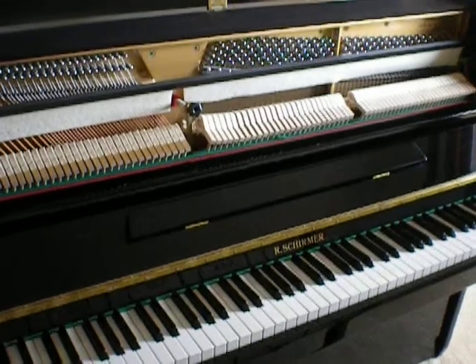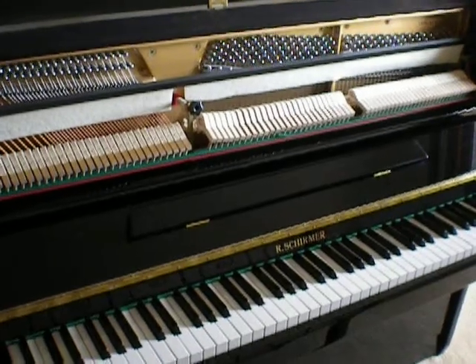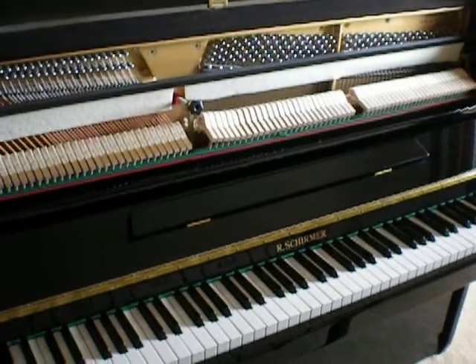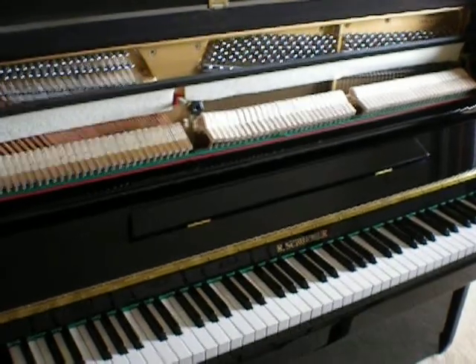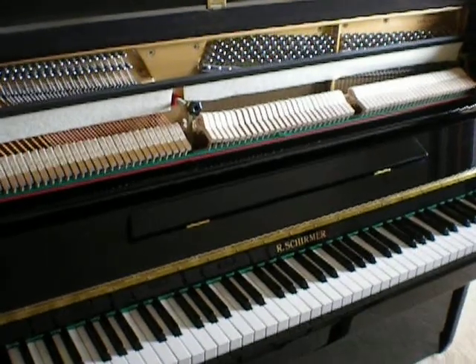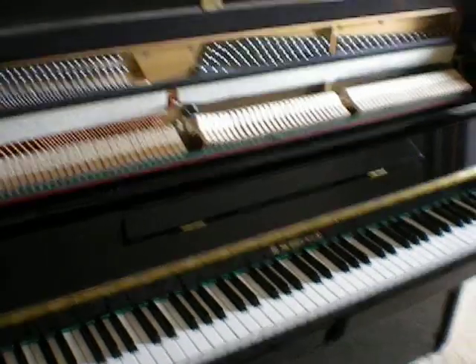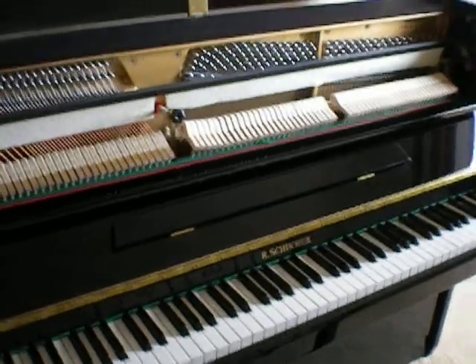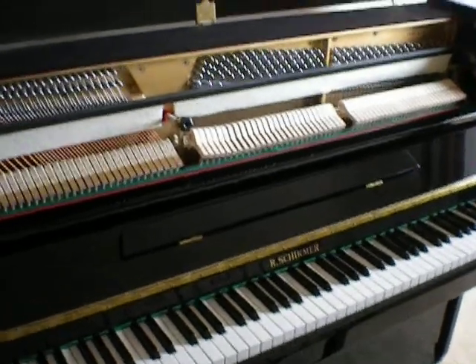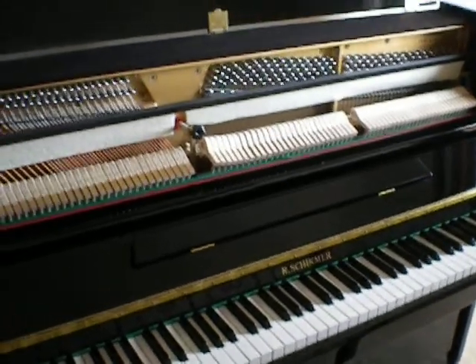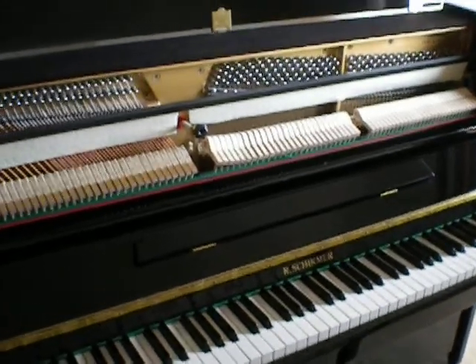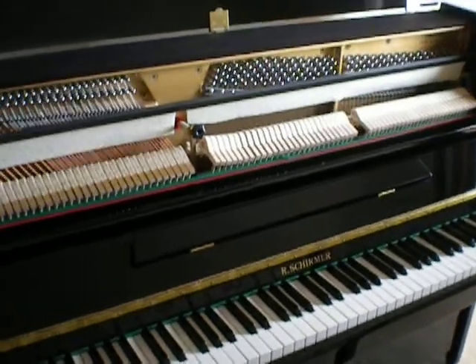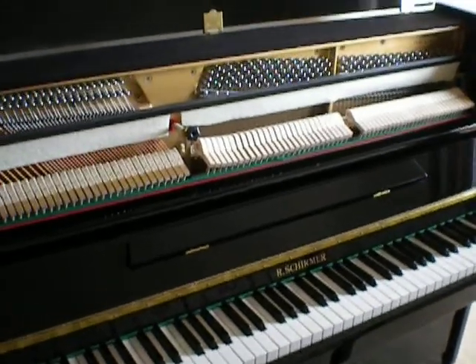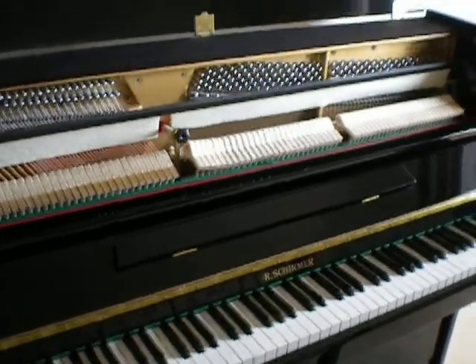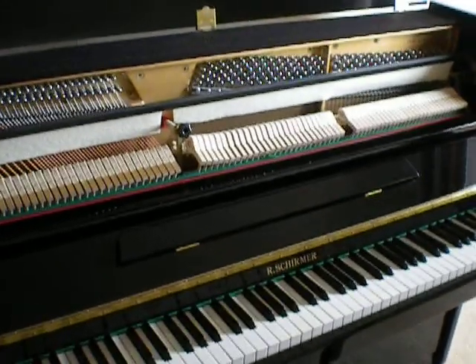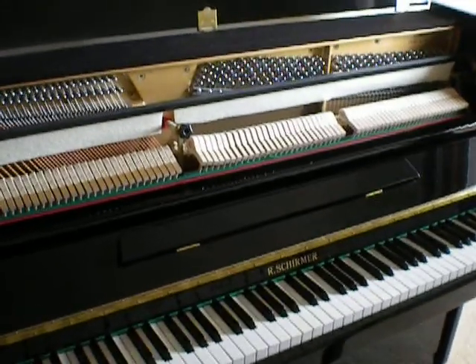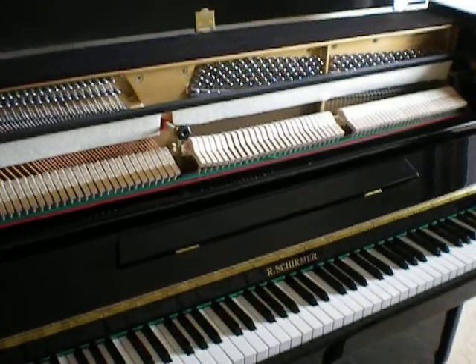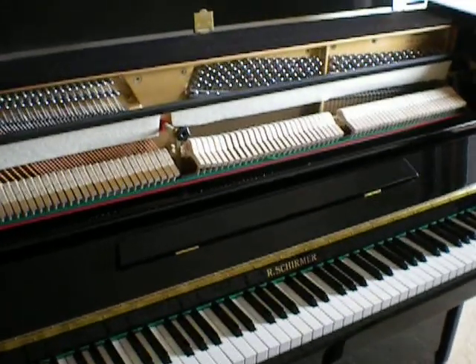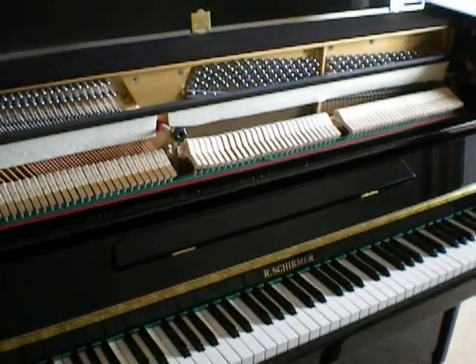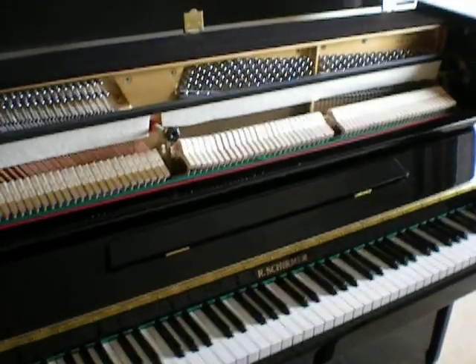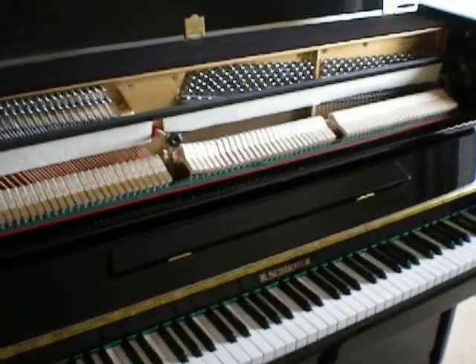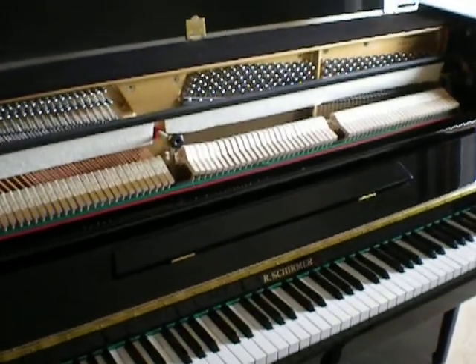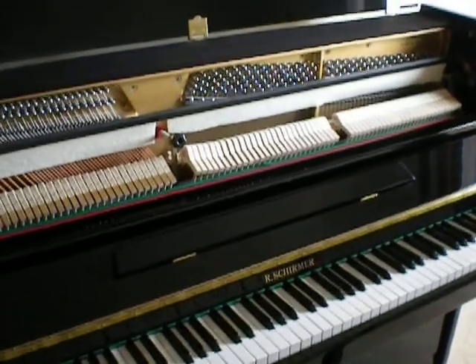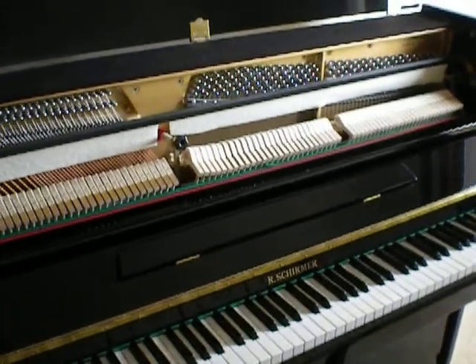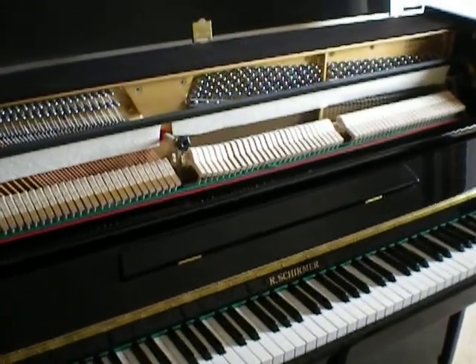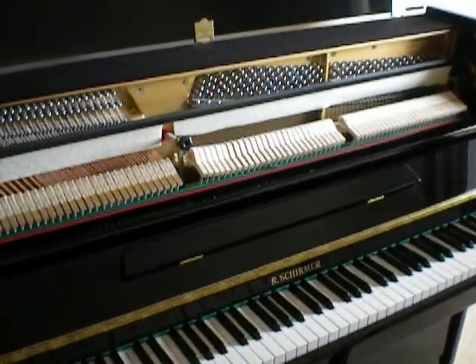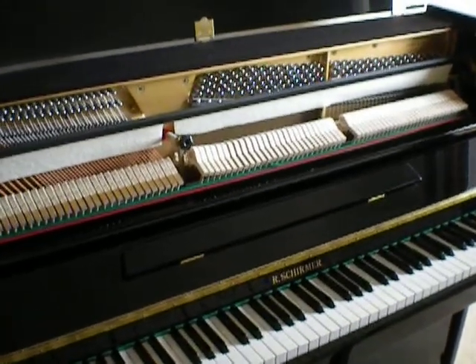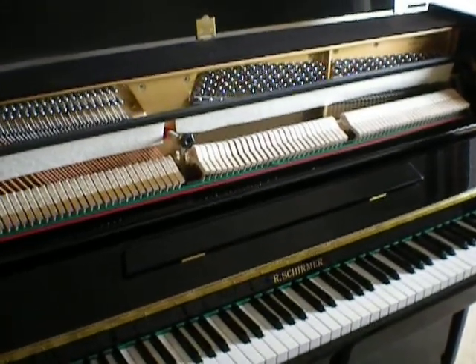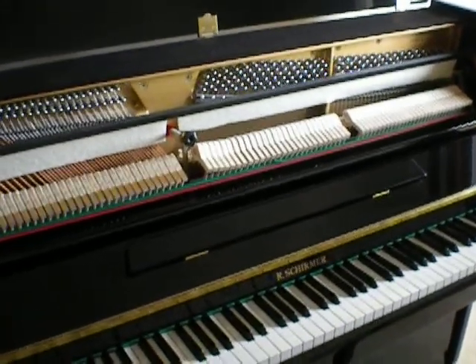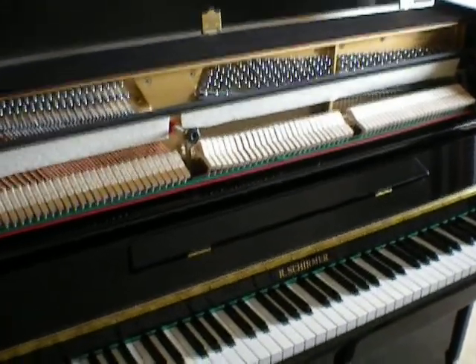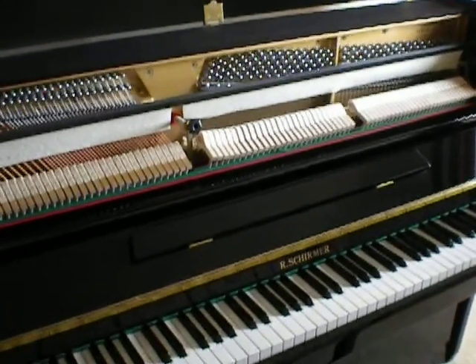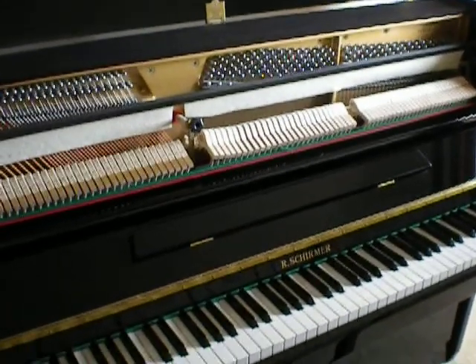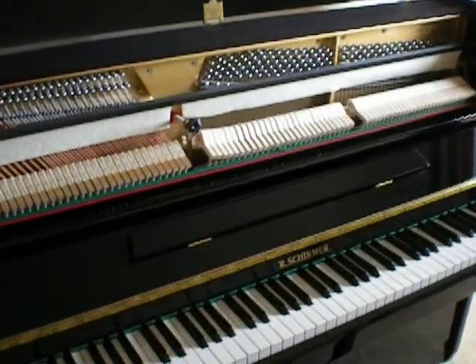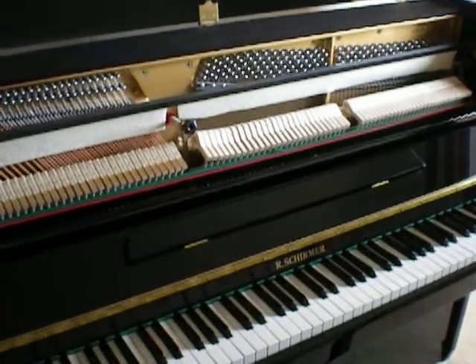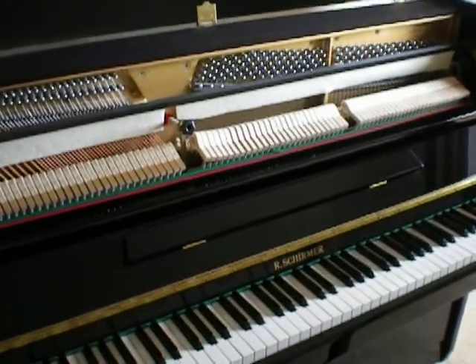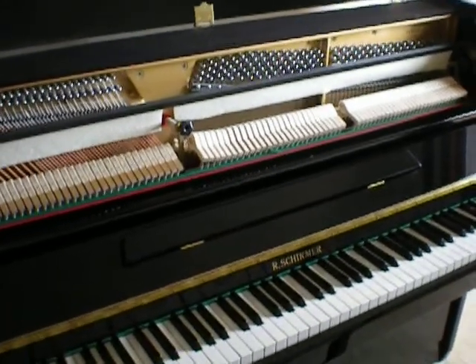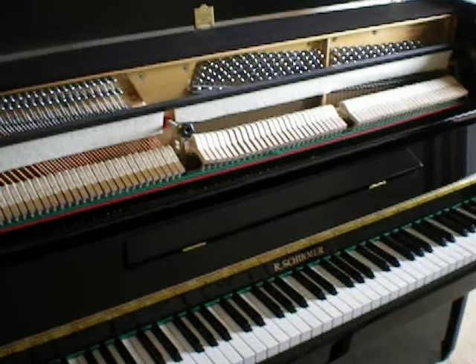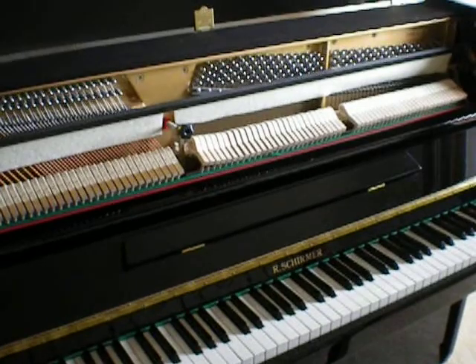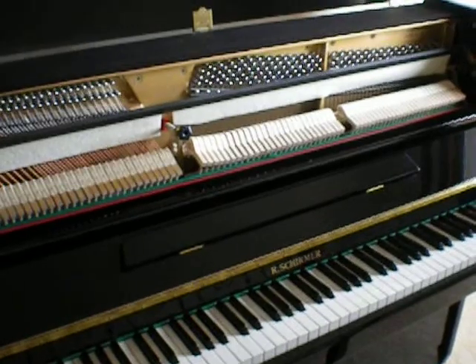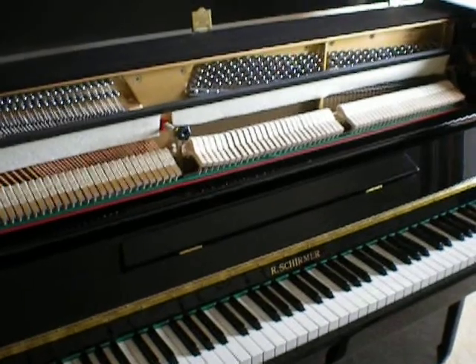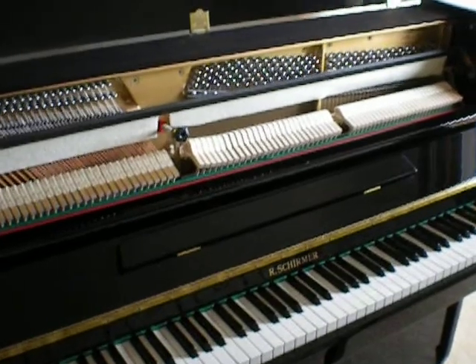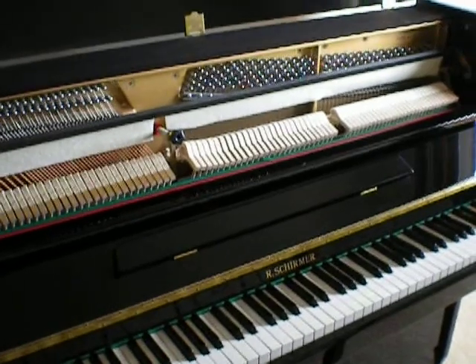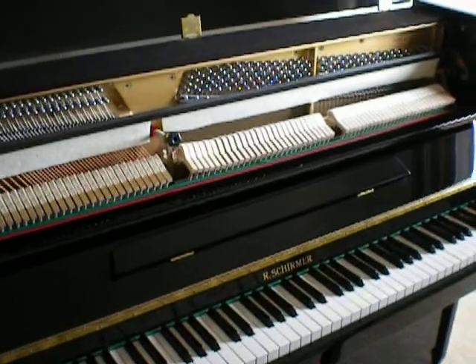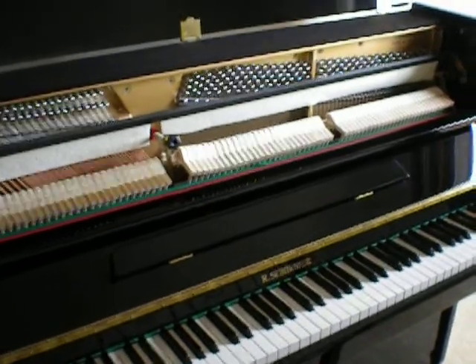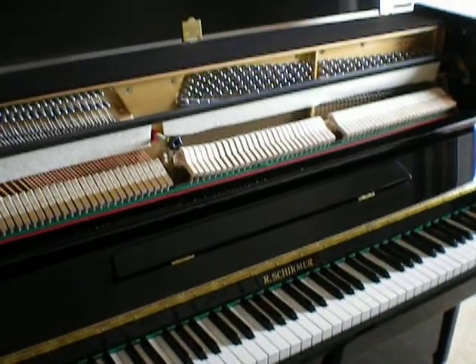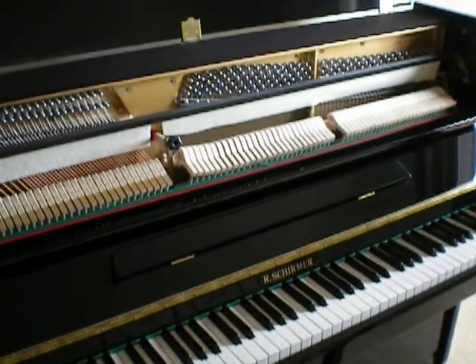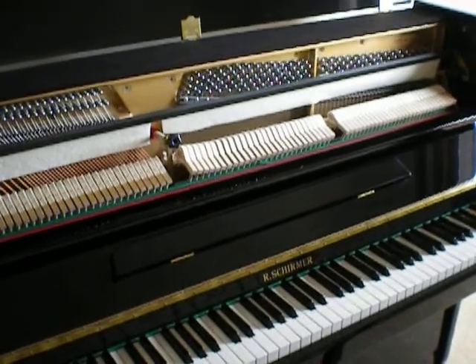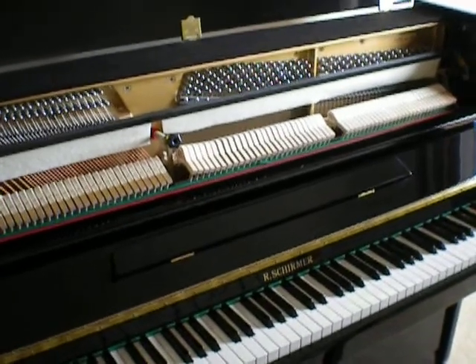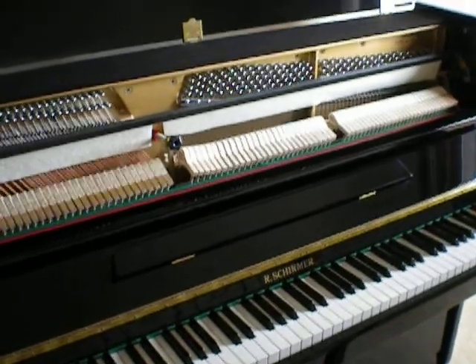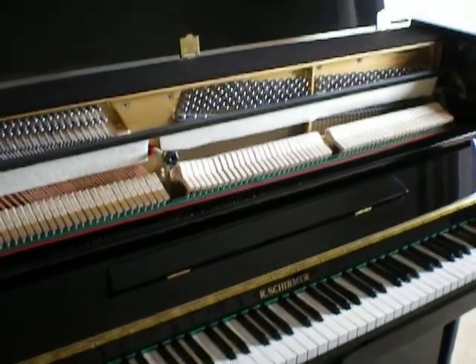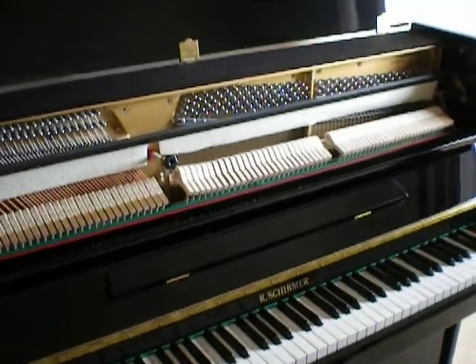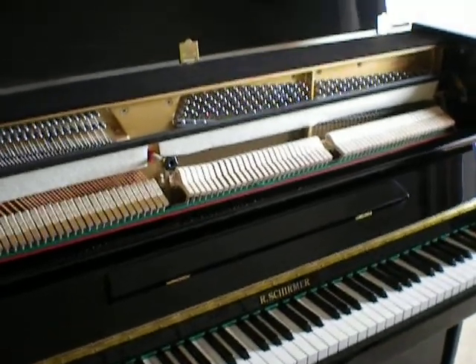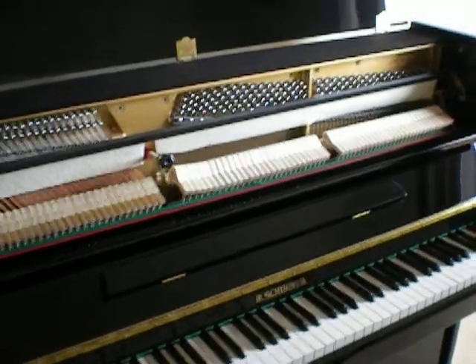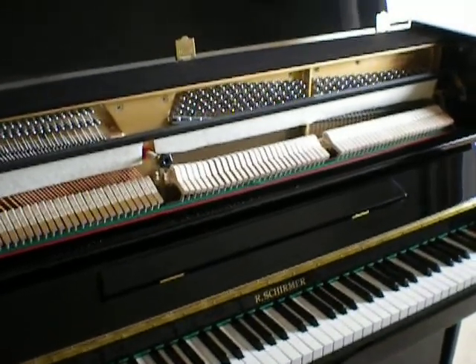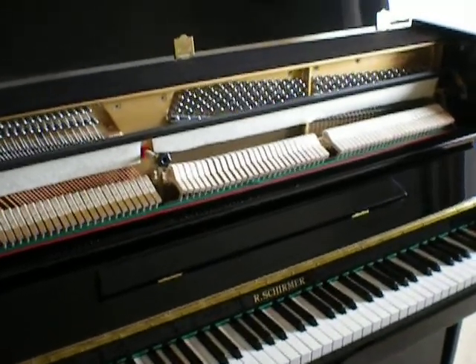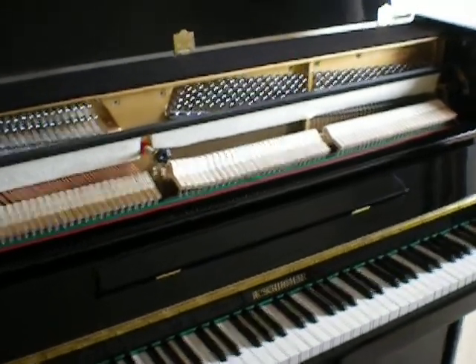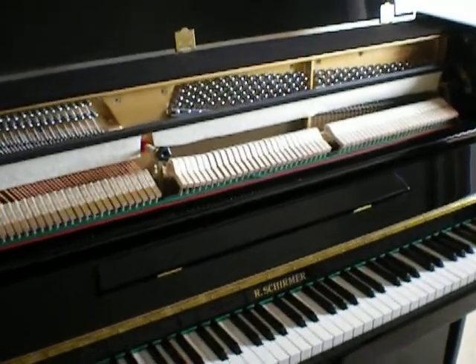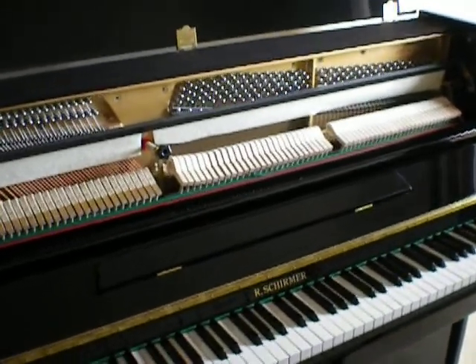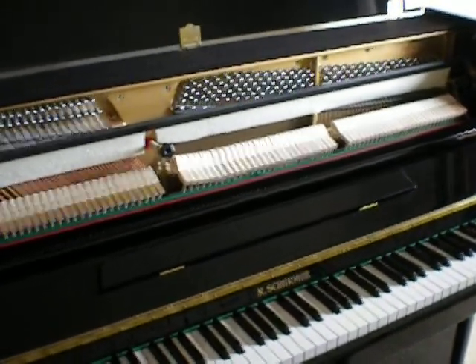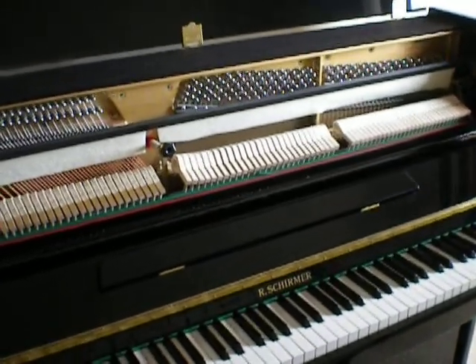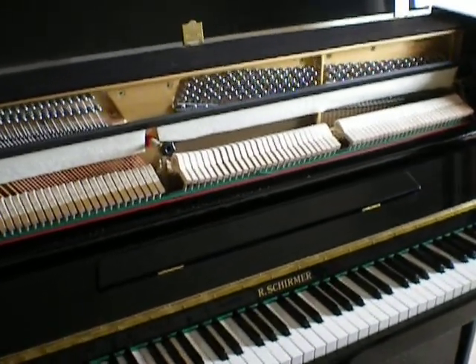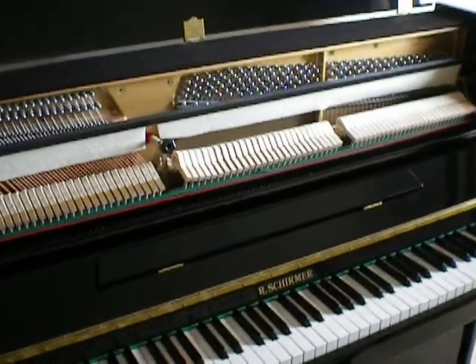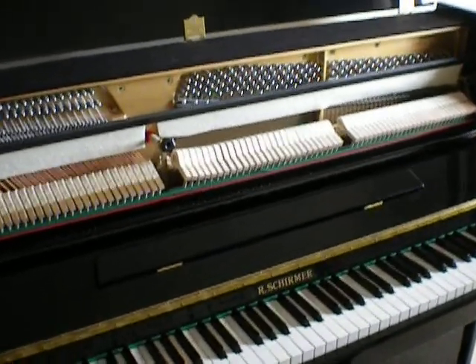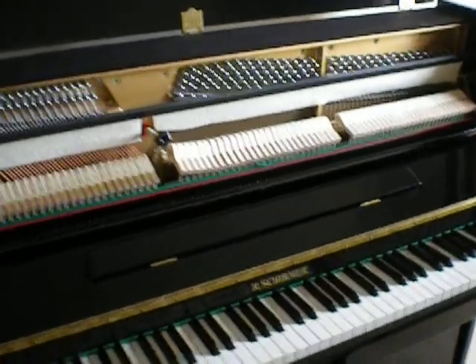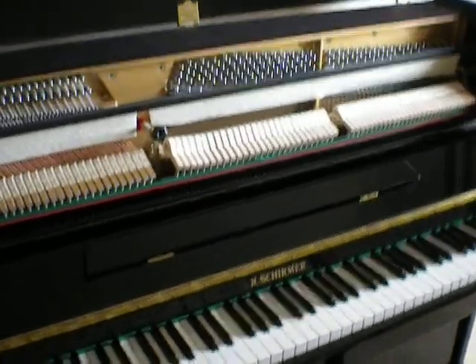Hello and welcome to Sherwood Phoenix Pianos. Our website is www.sherwoodphoenix.co.uk. Thanks for watching.